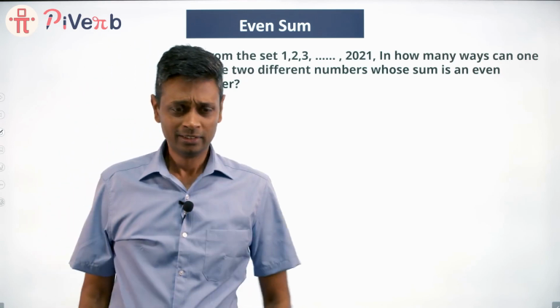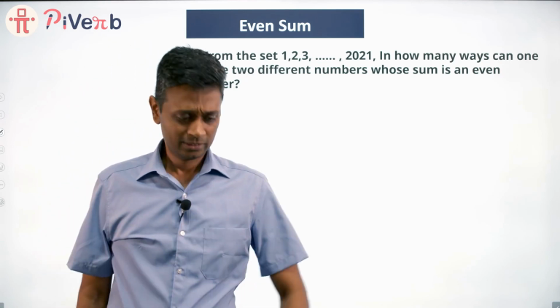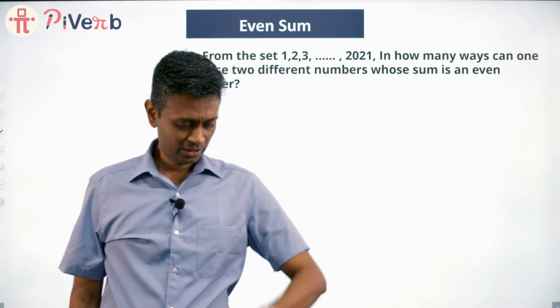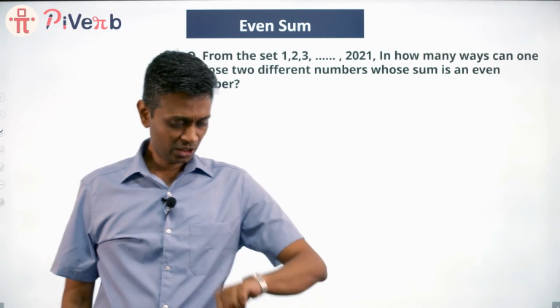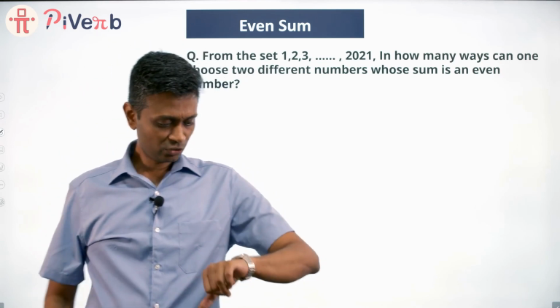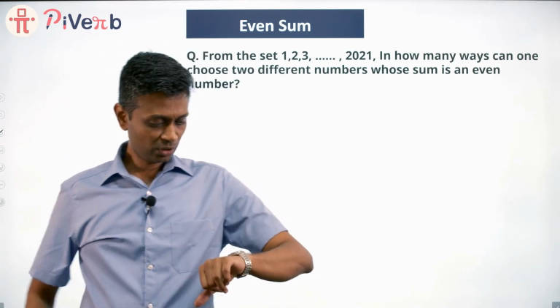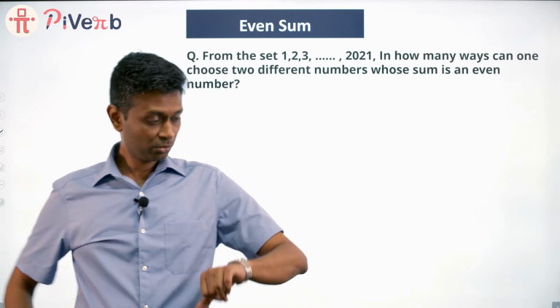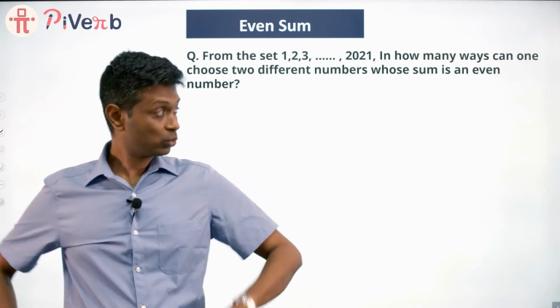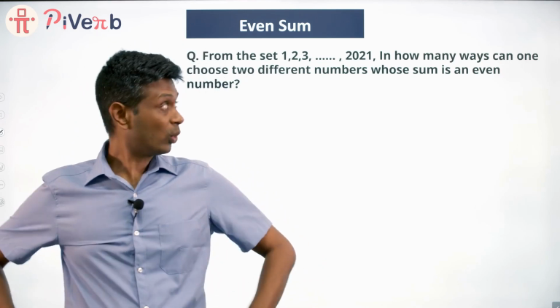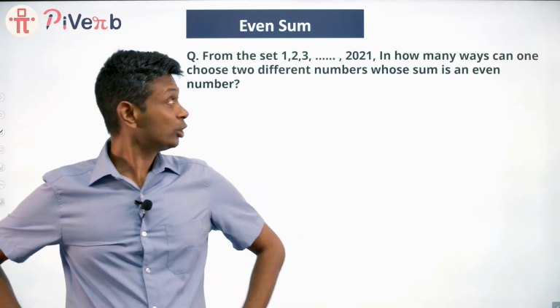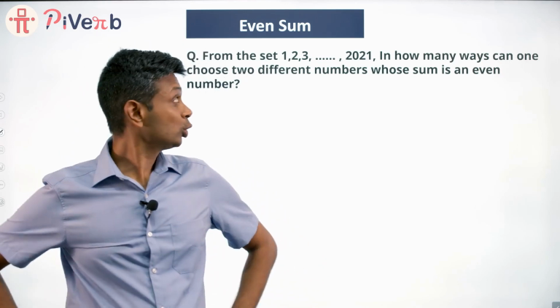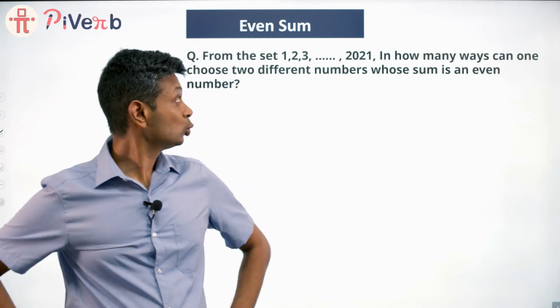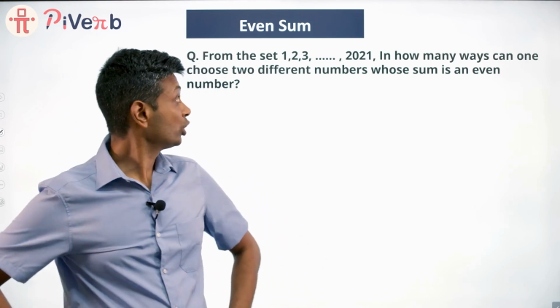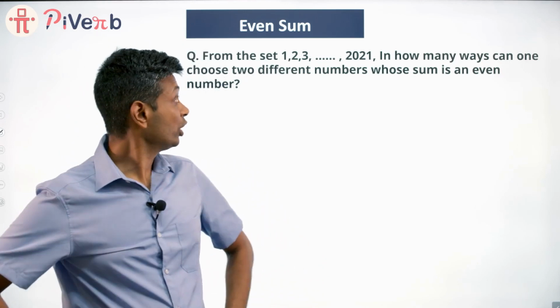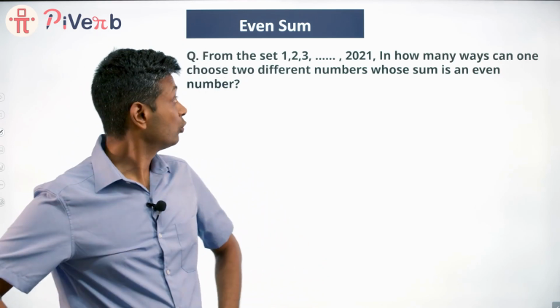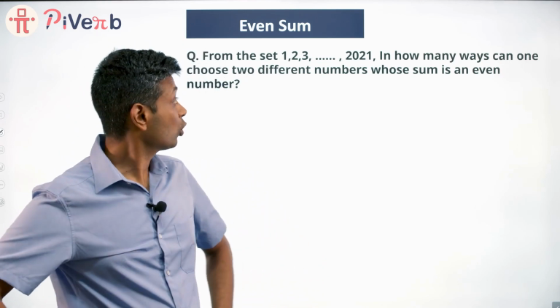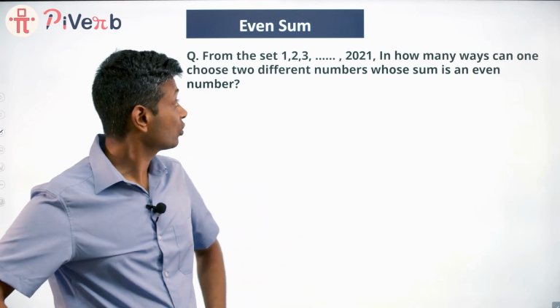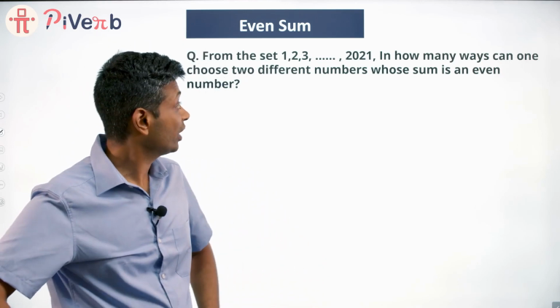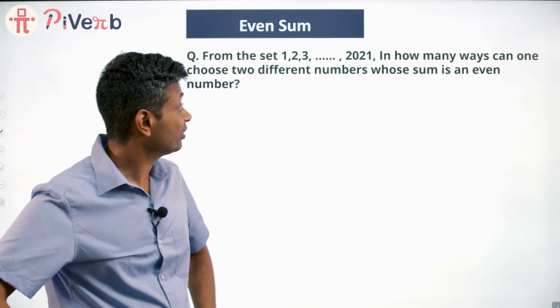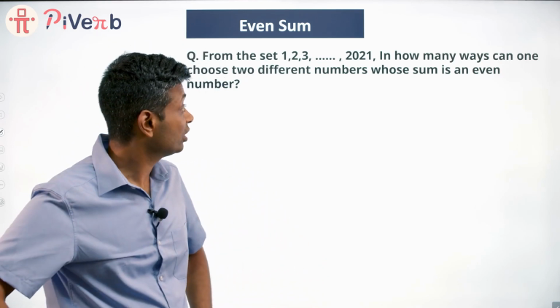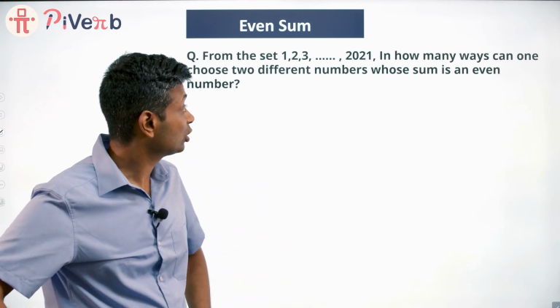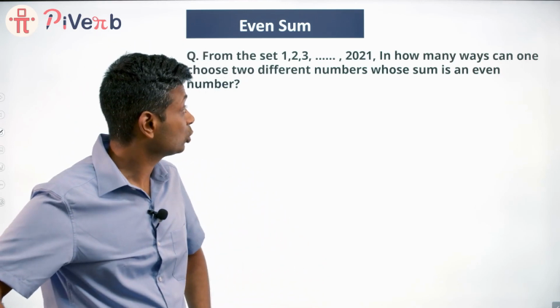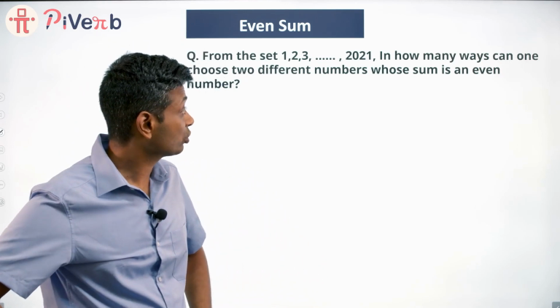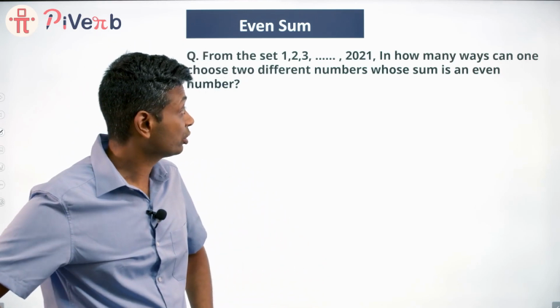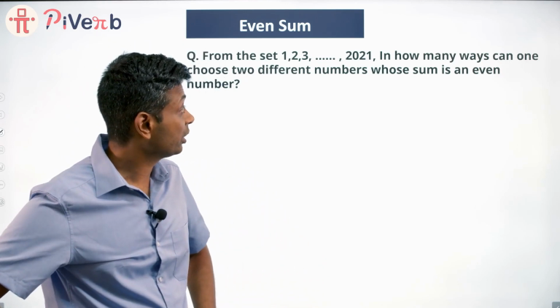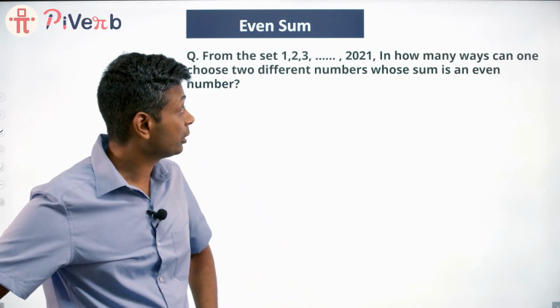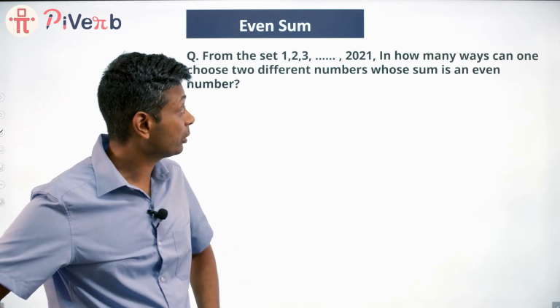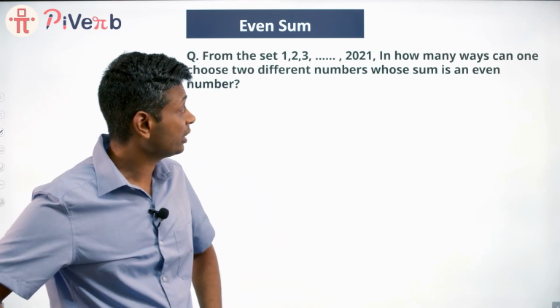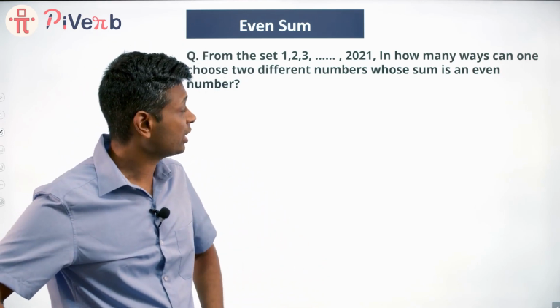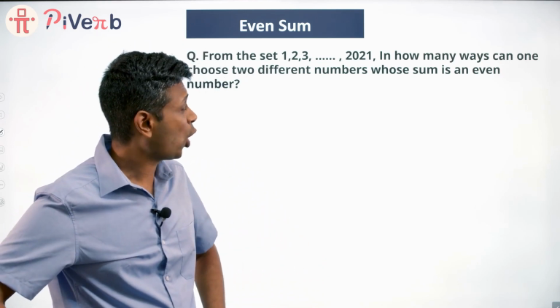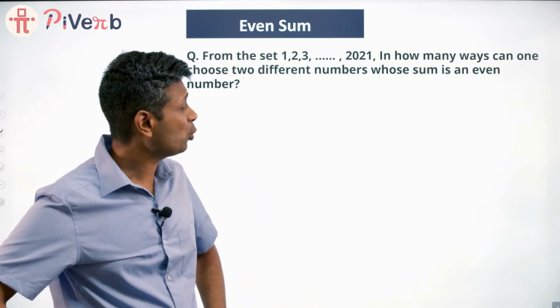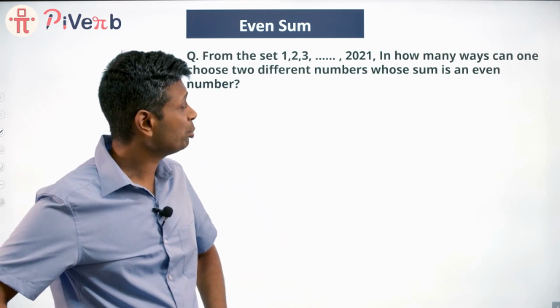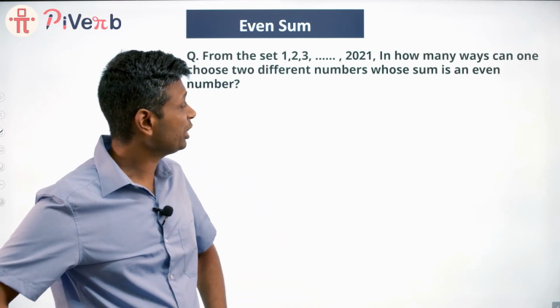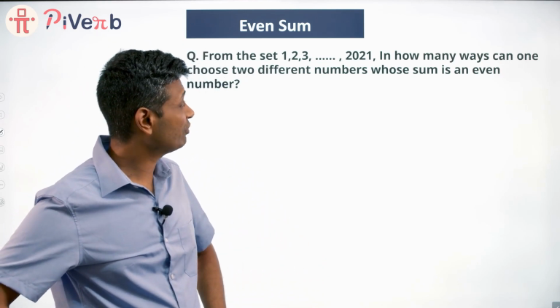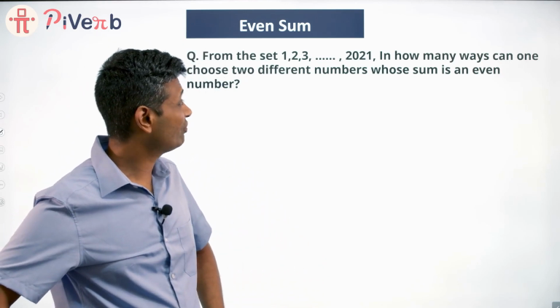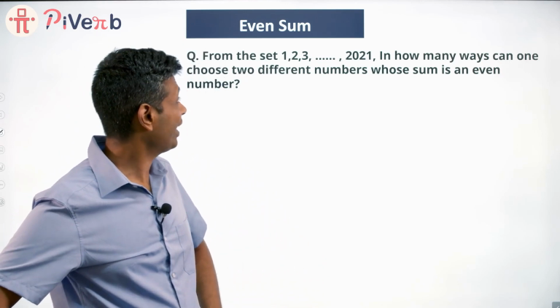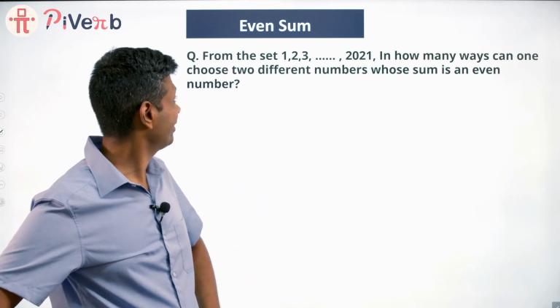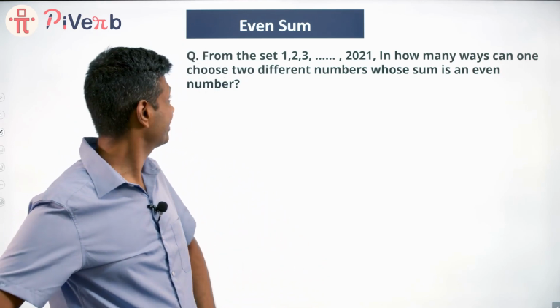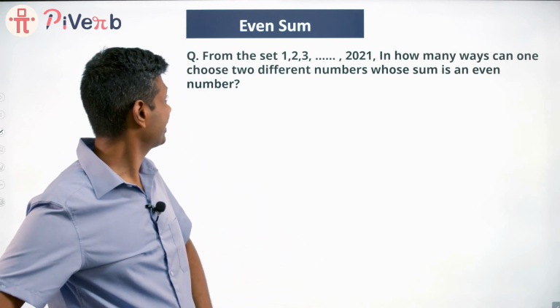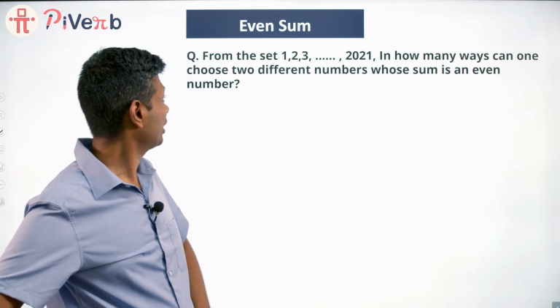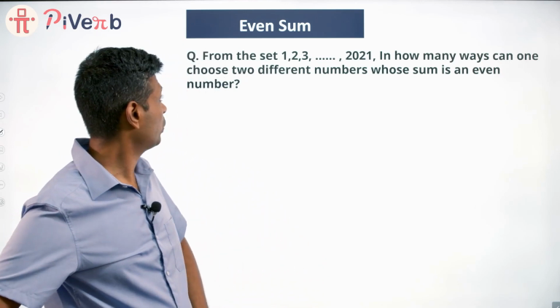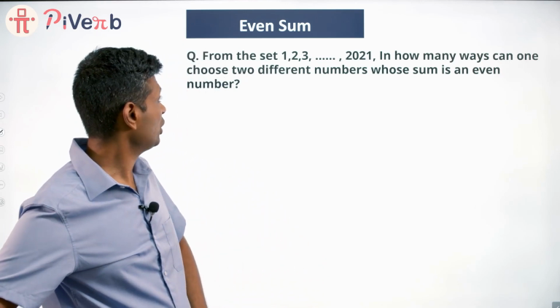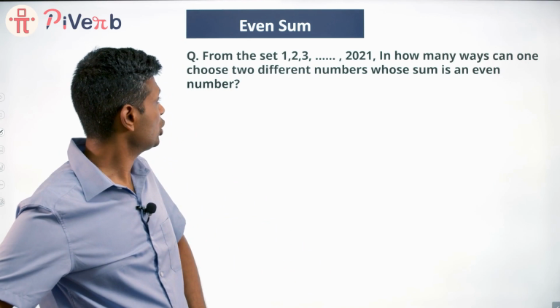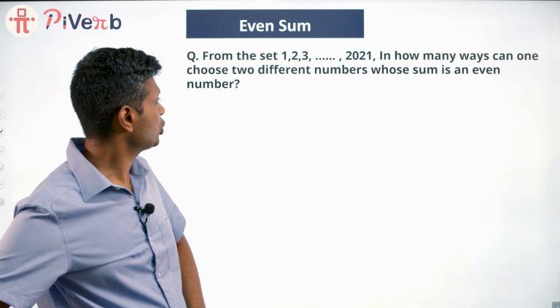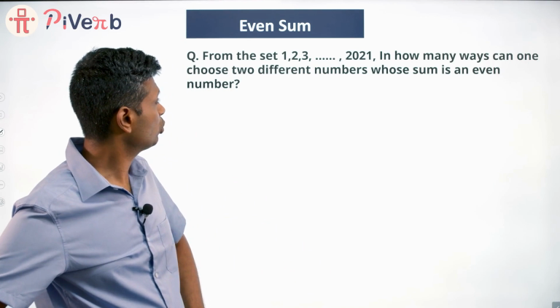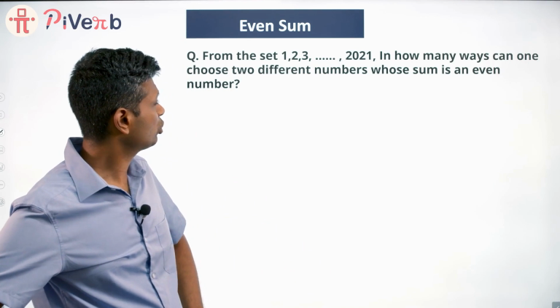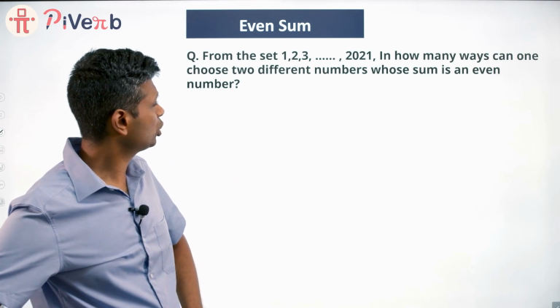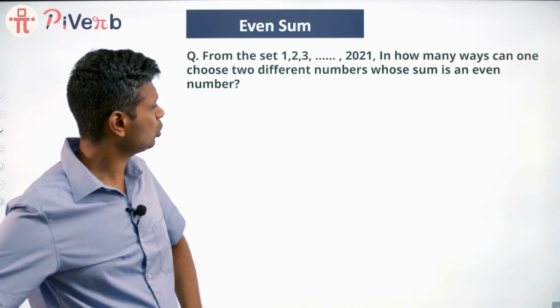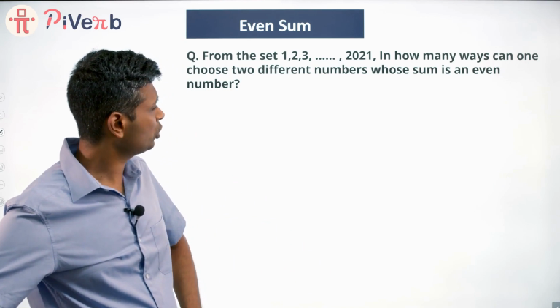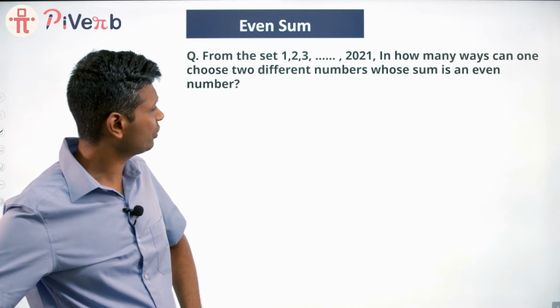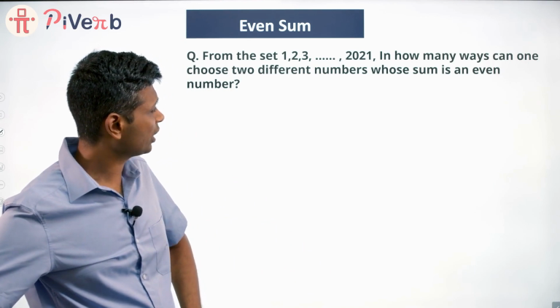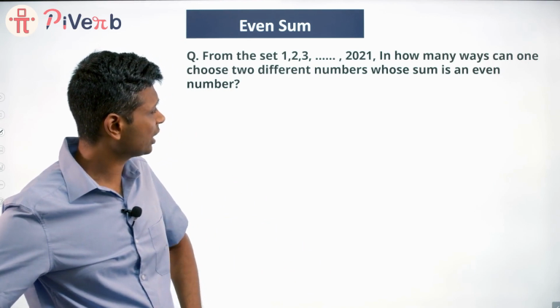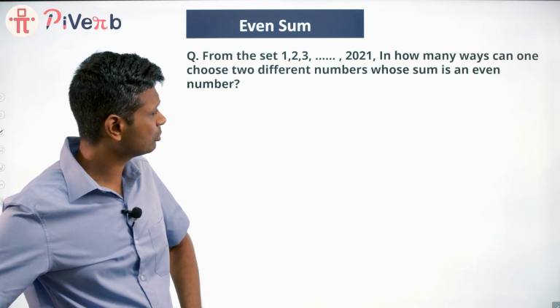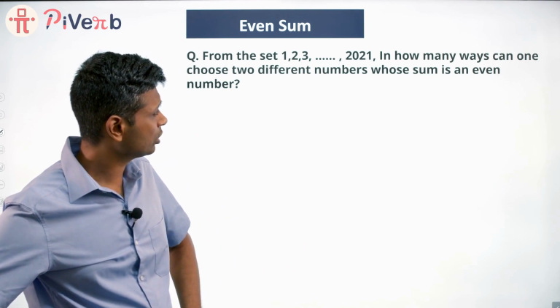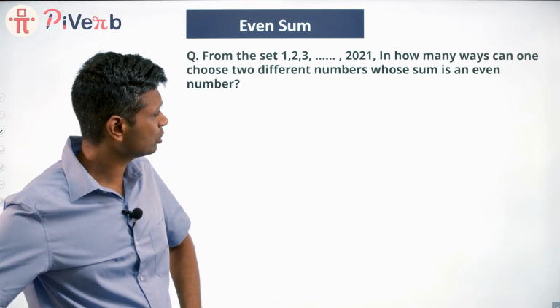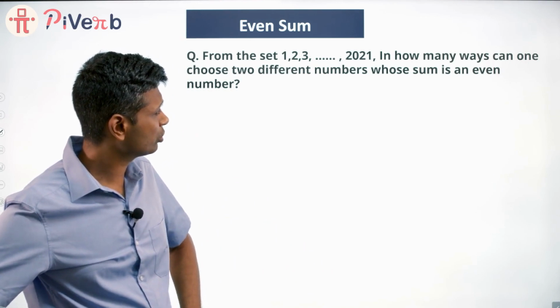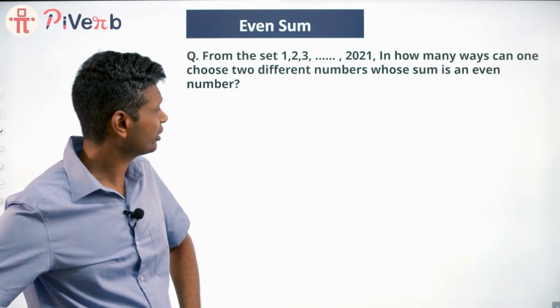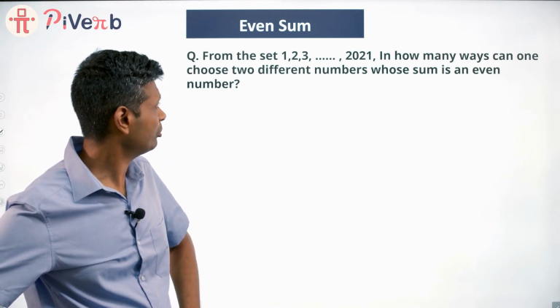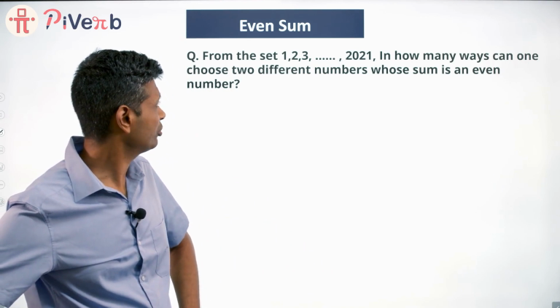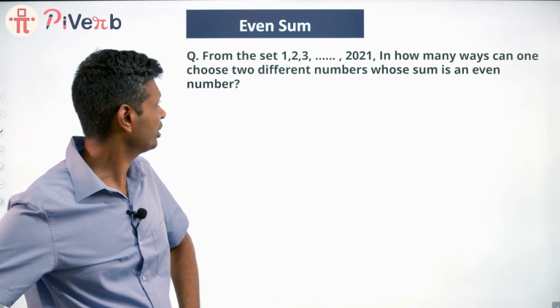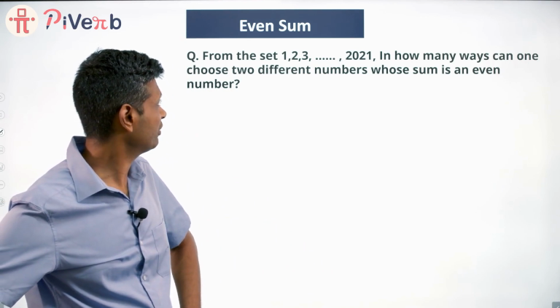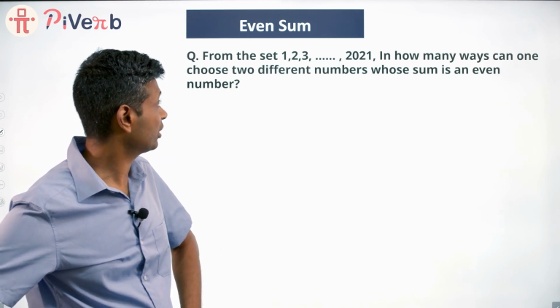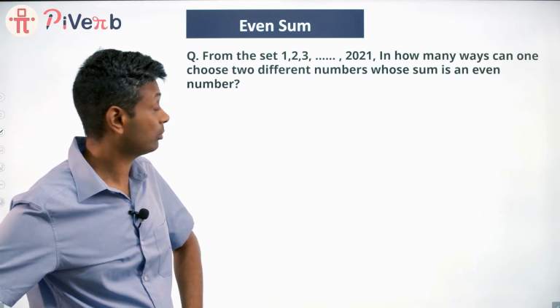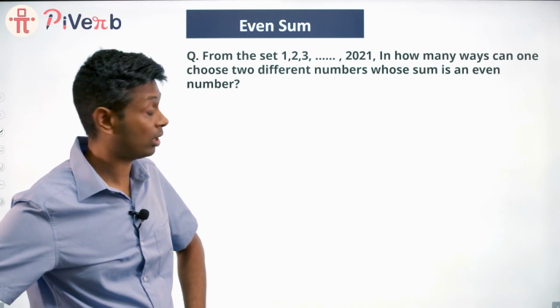The set of numbers 1, 2, 3, 4, 5, ... 2021. In how many ways can one choose two different numbers whose sum is an even number?